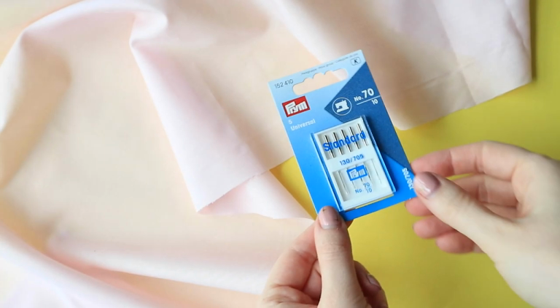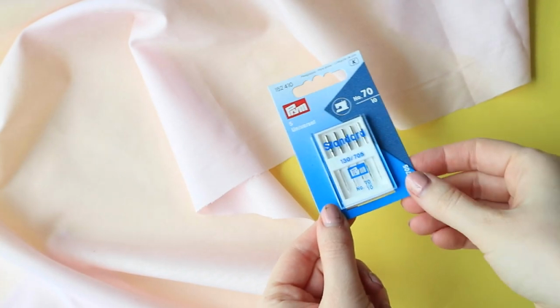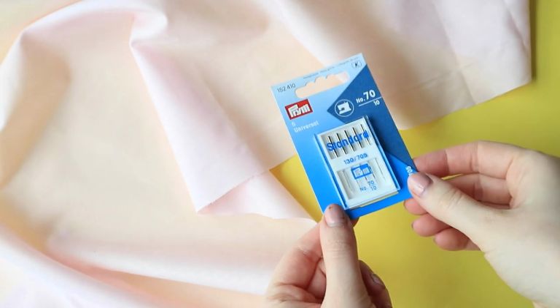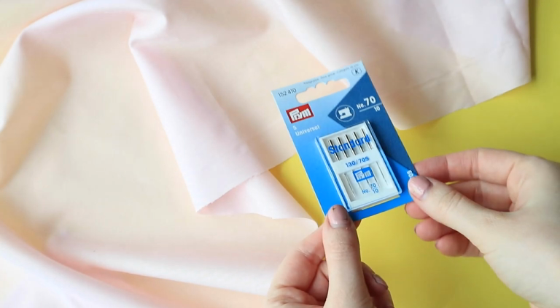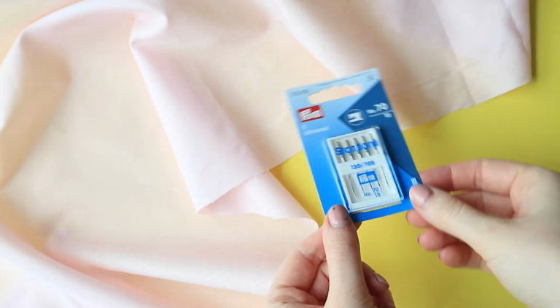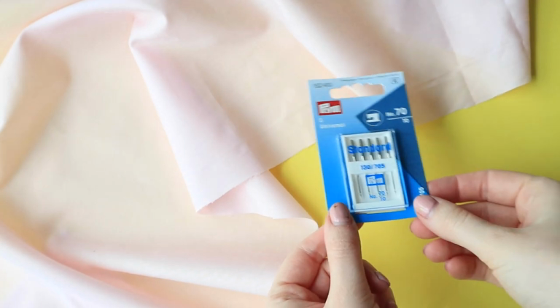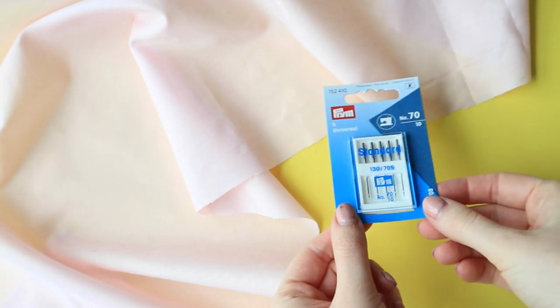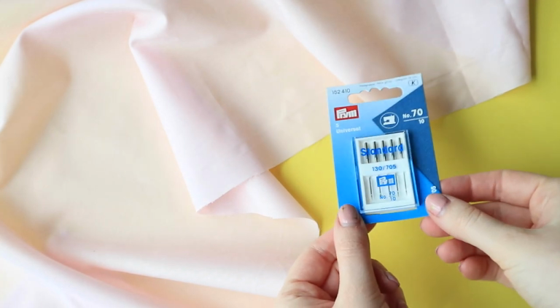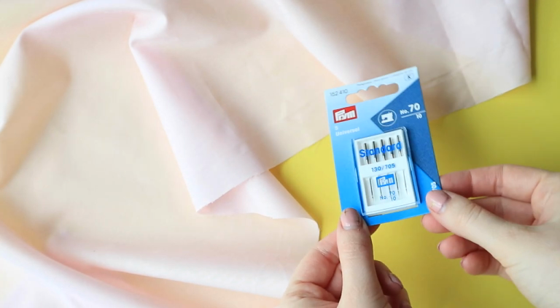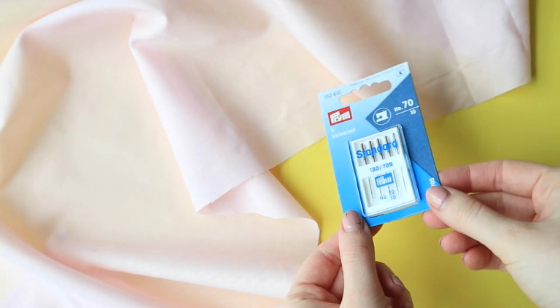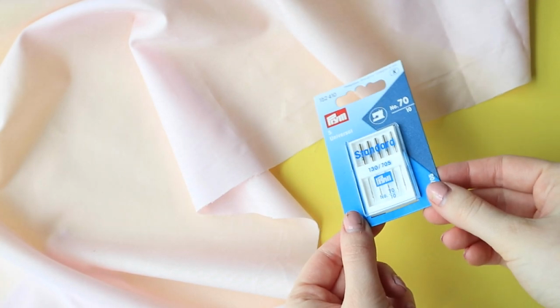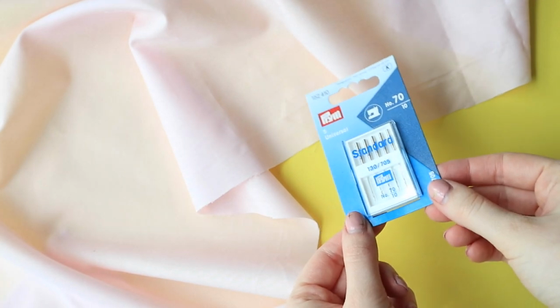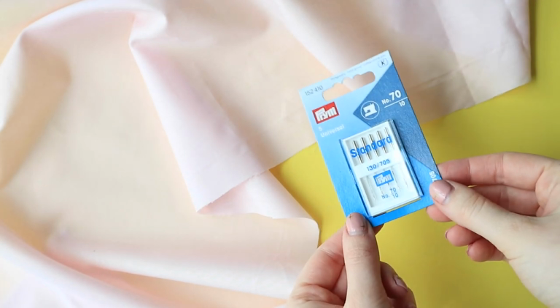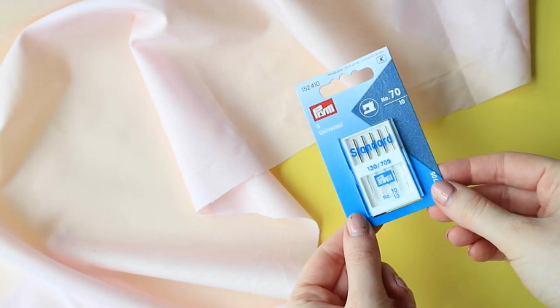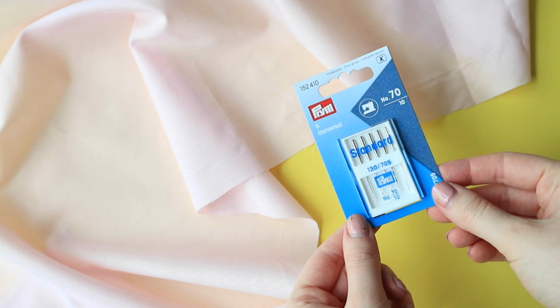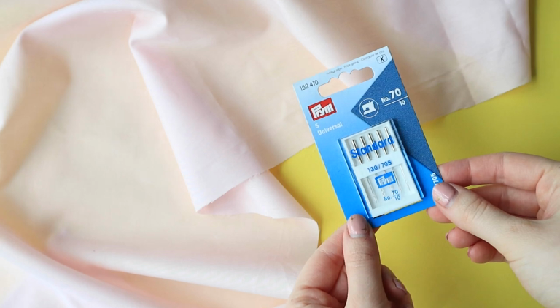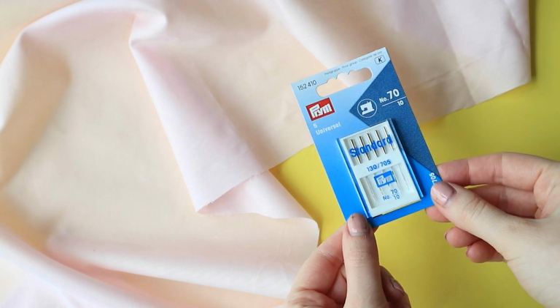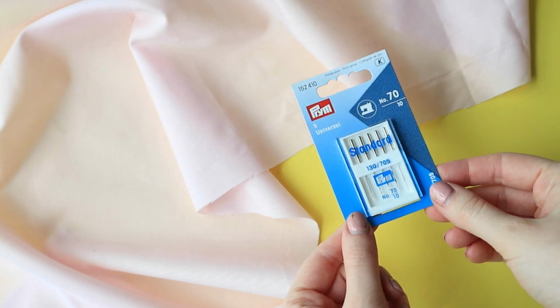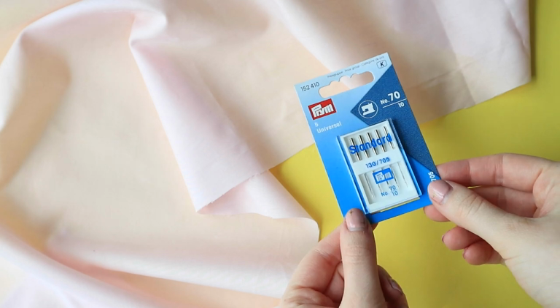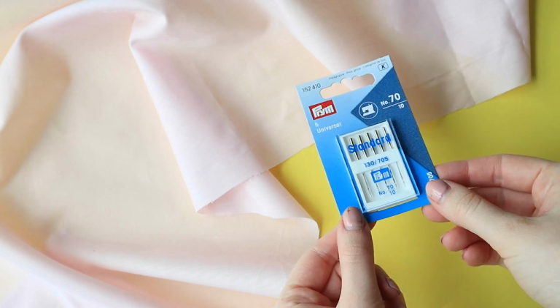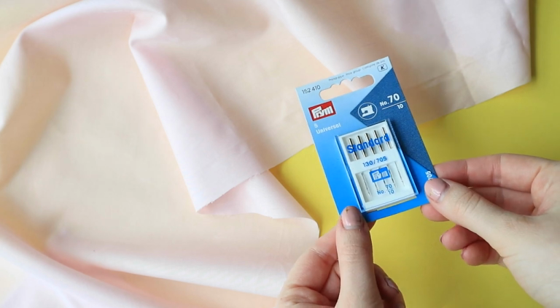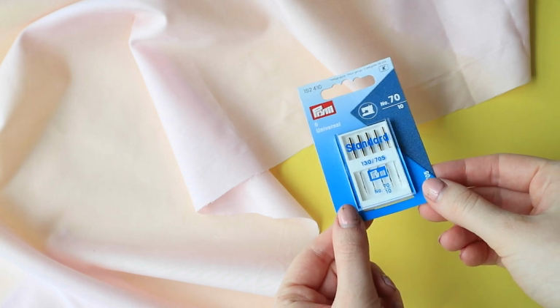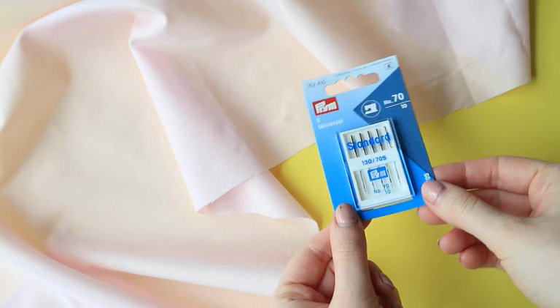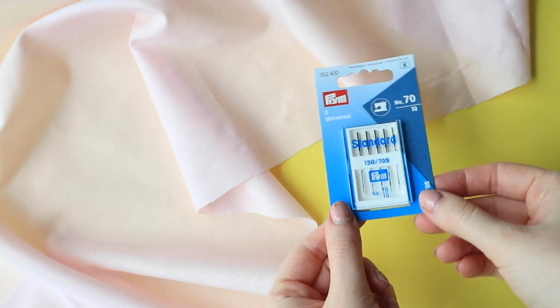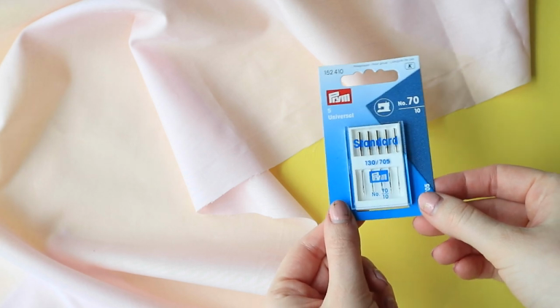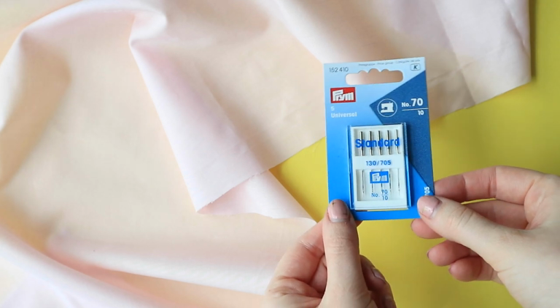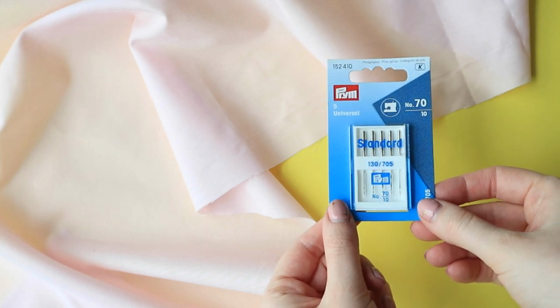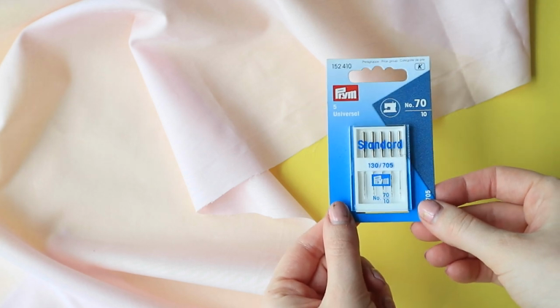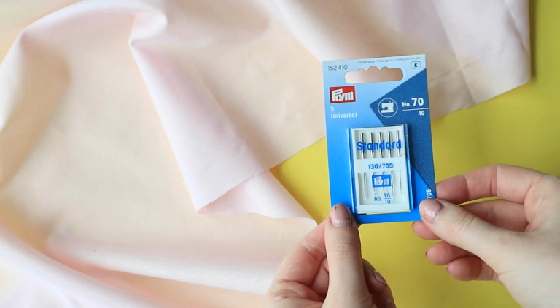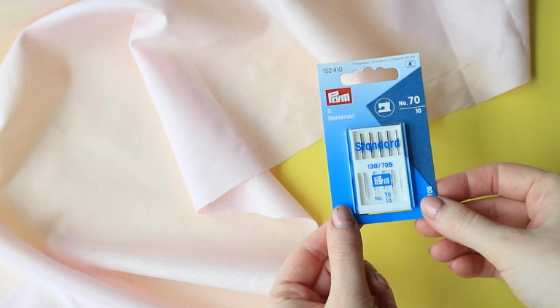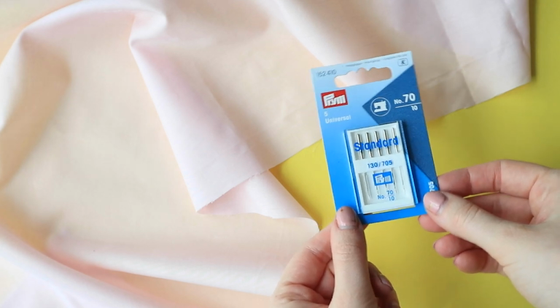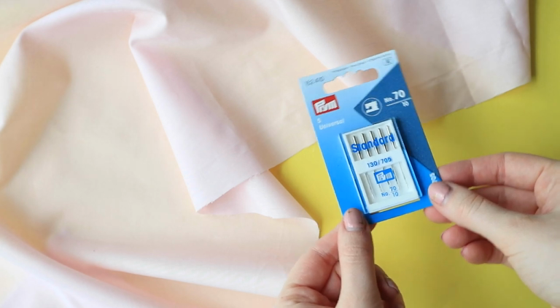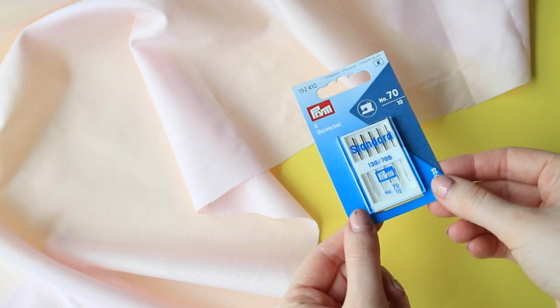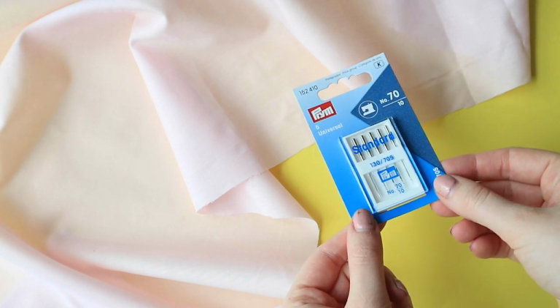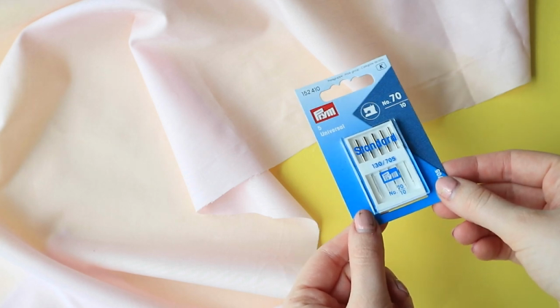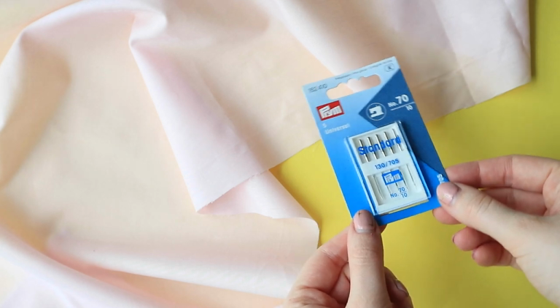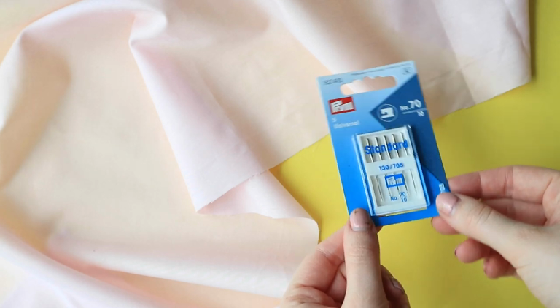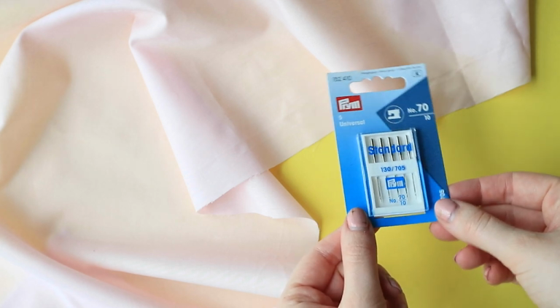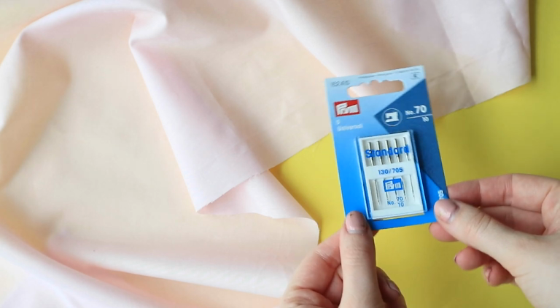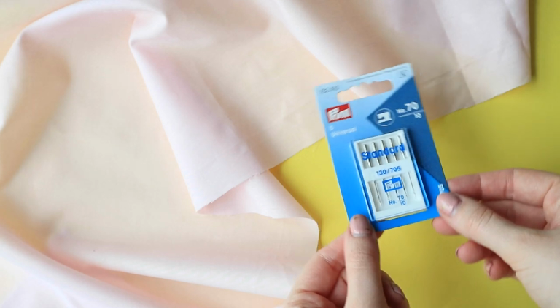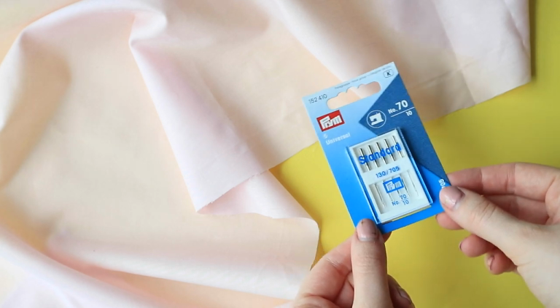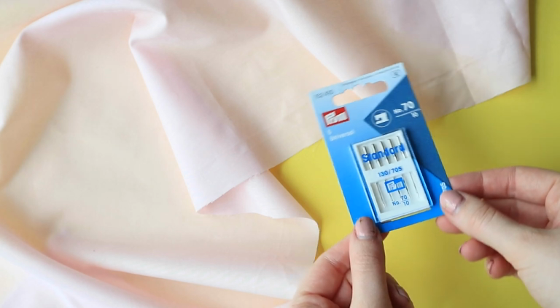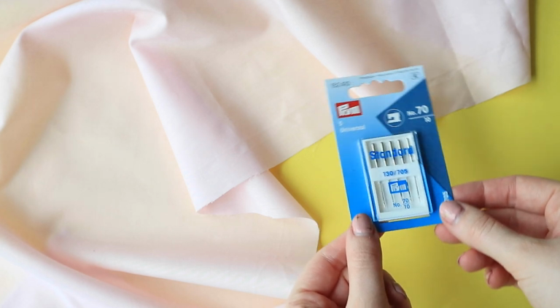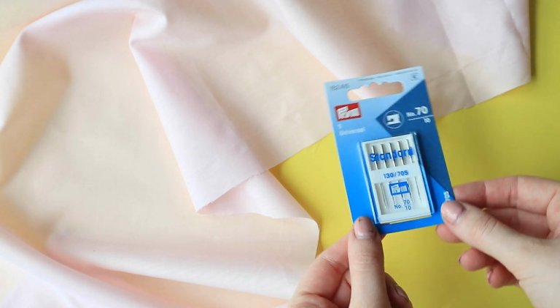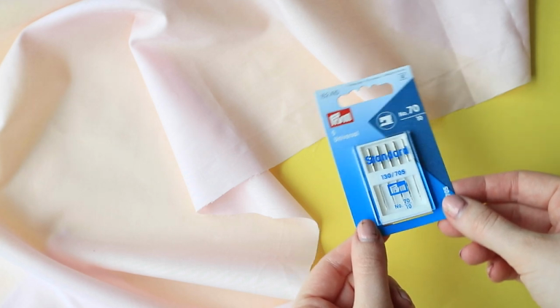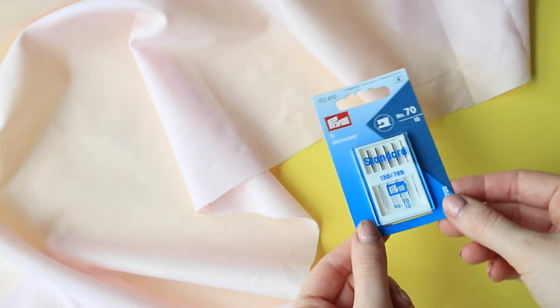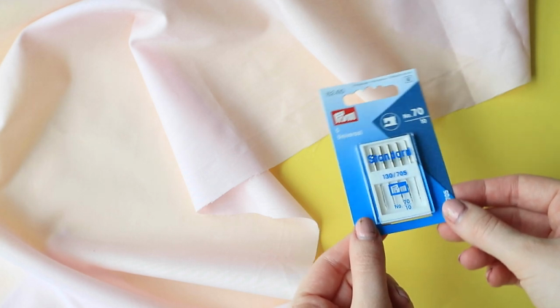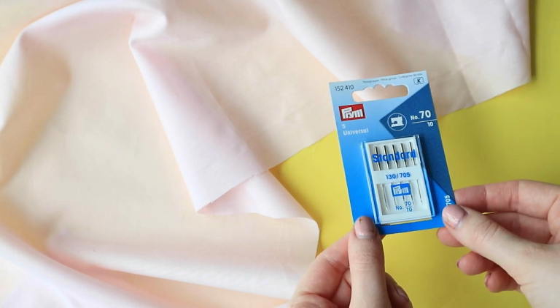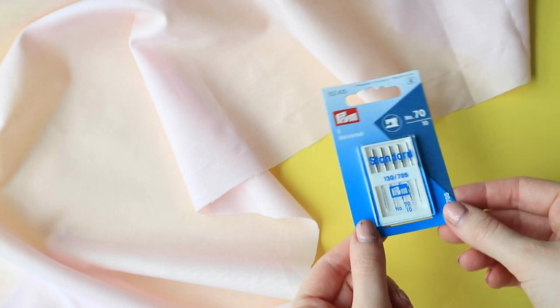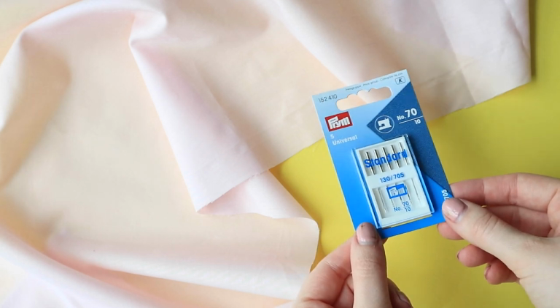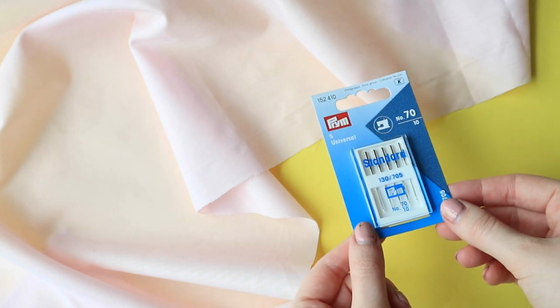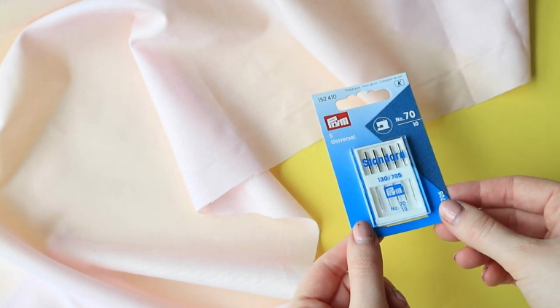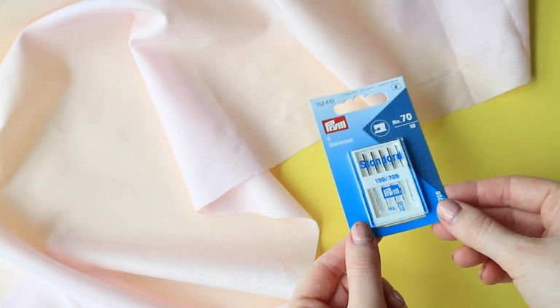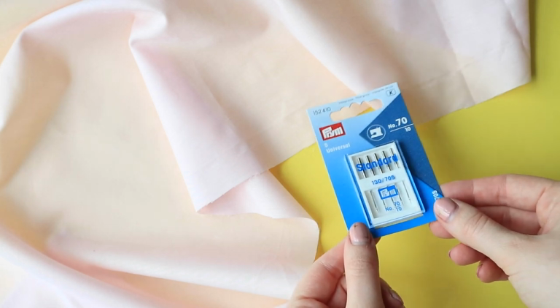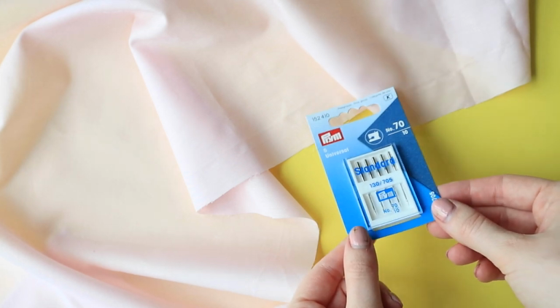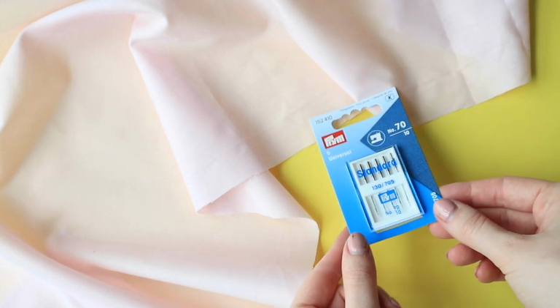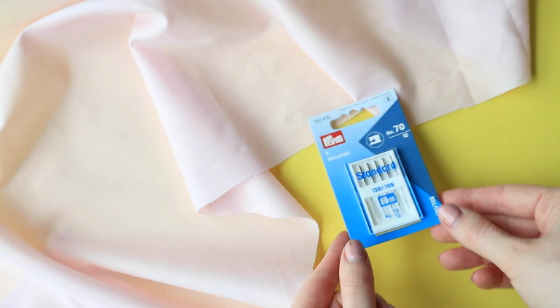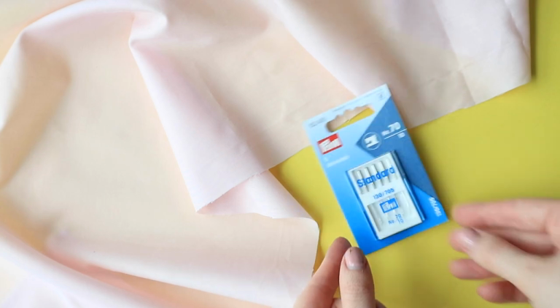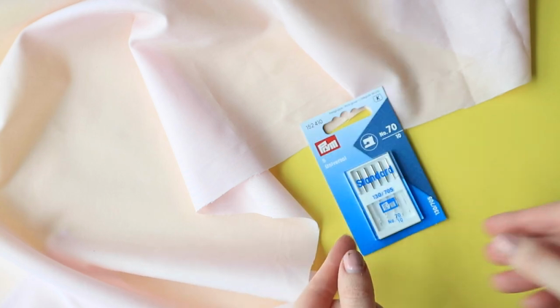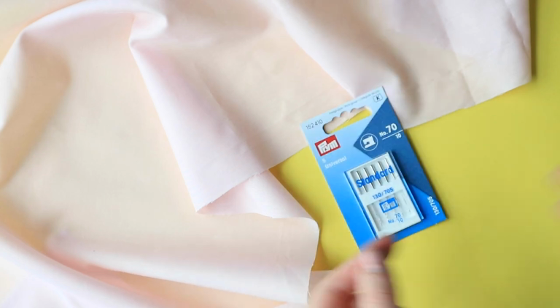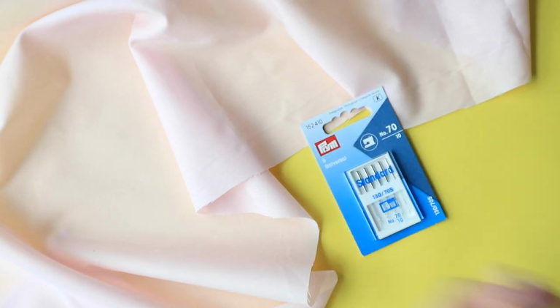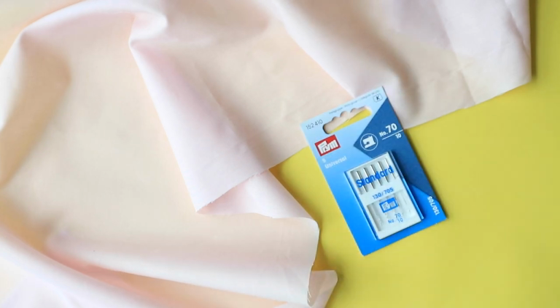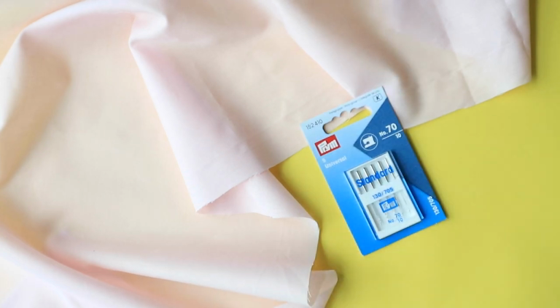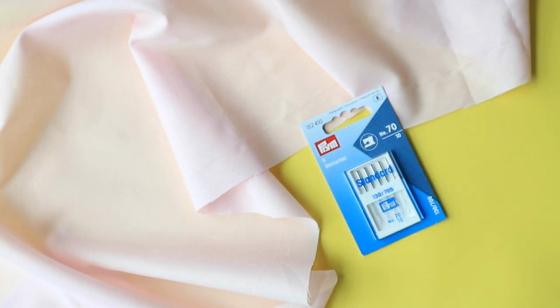Tip 2: Use a brand new 70/10 needle in your sewing machine. This will help avoid holes, snags, and puckers which fine cottons can be prone to.